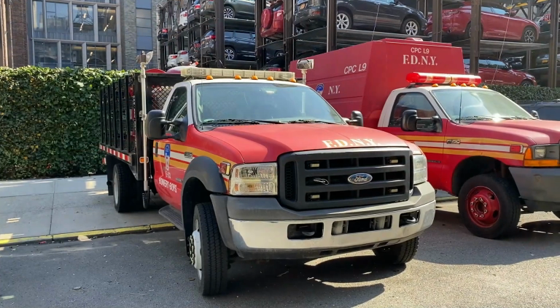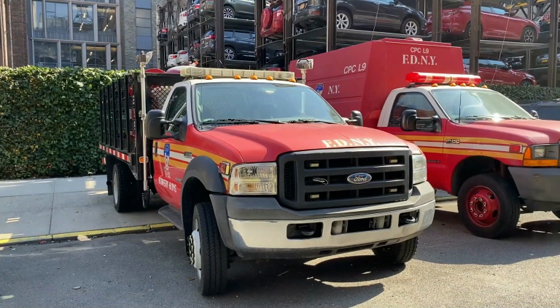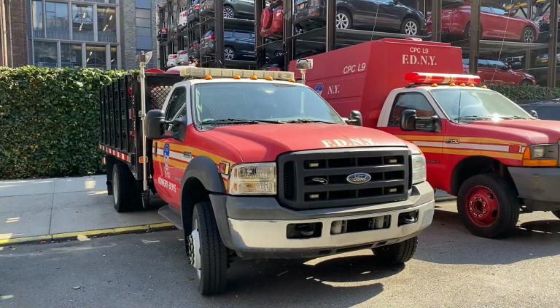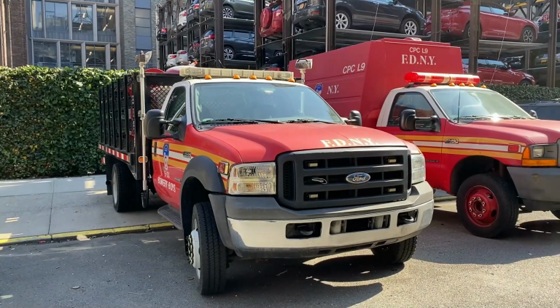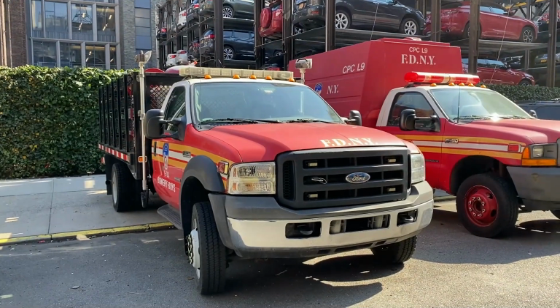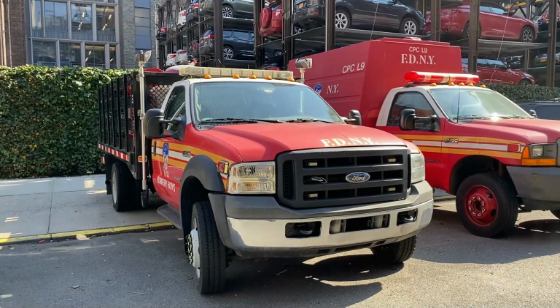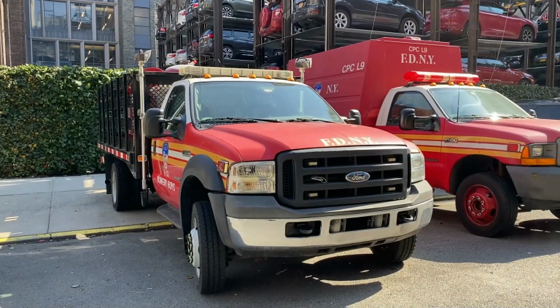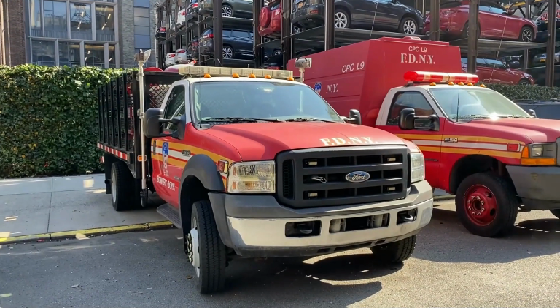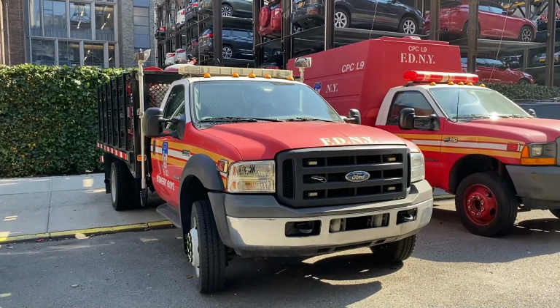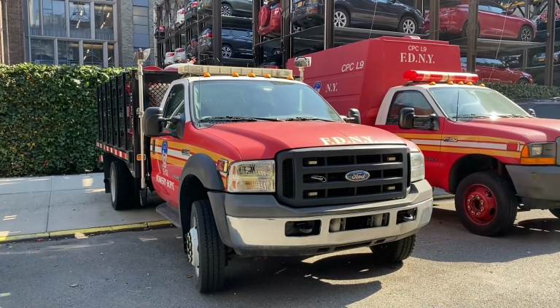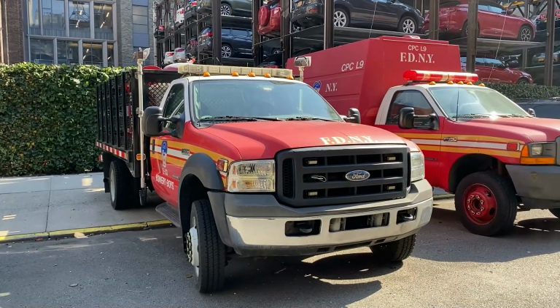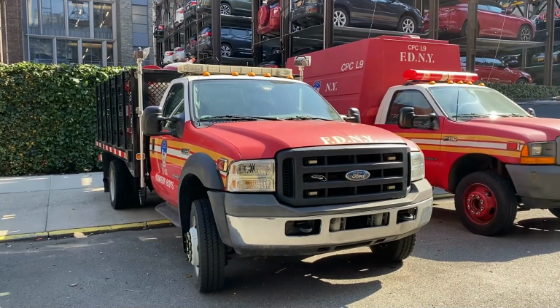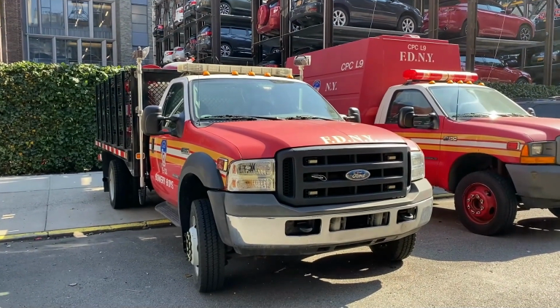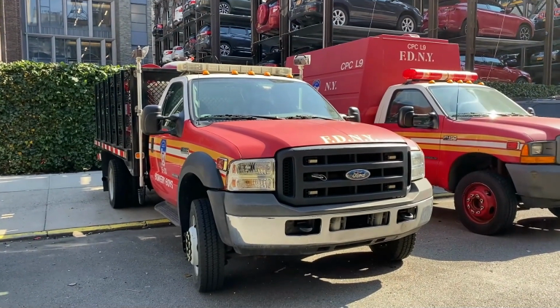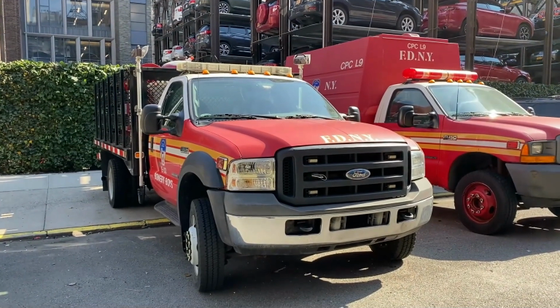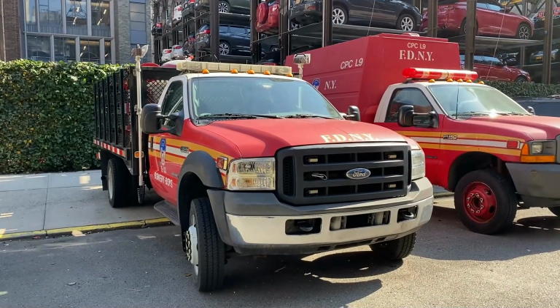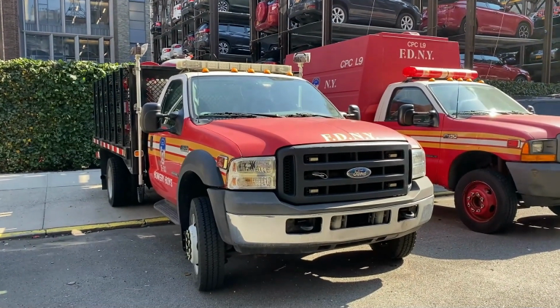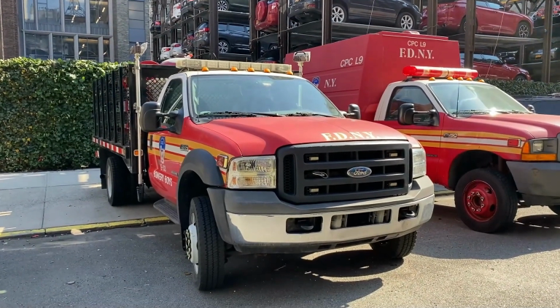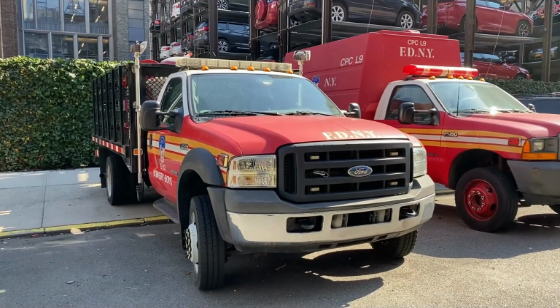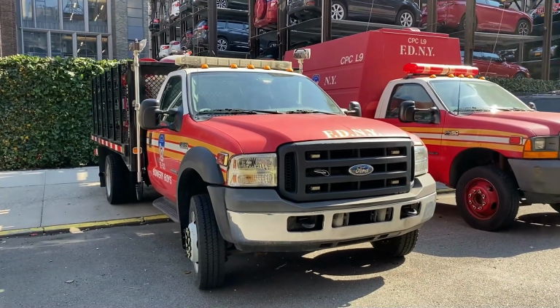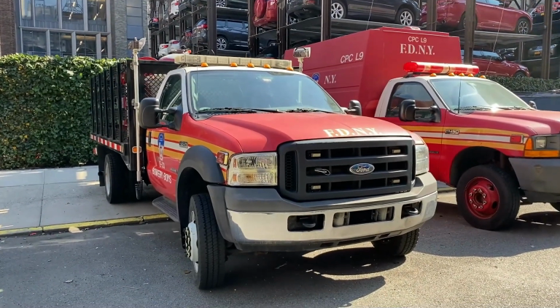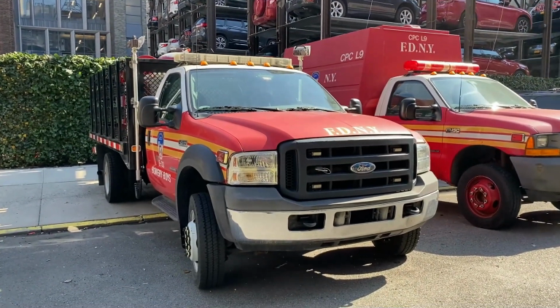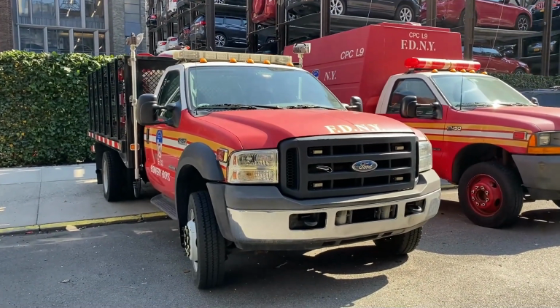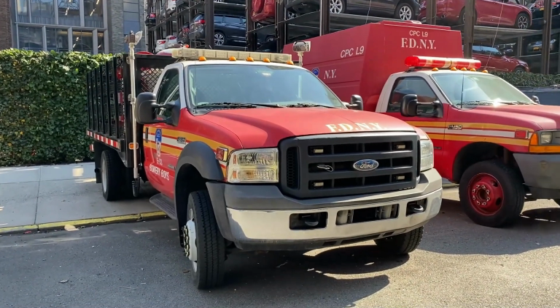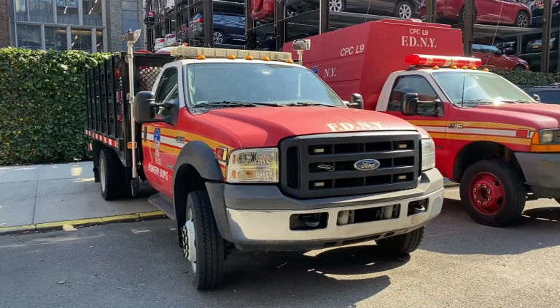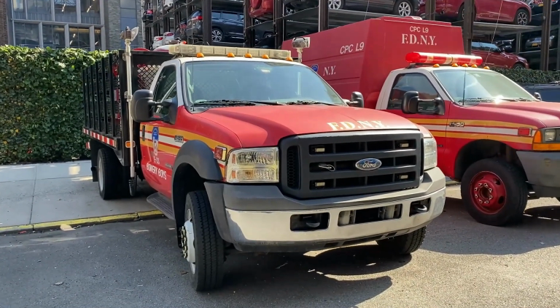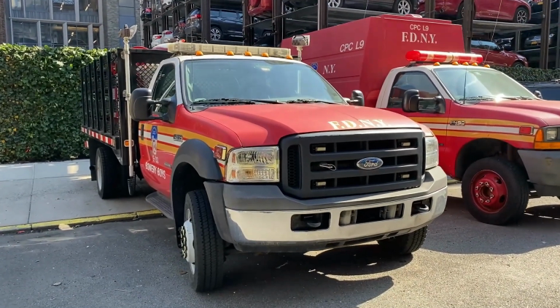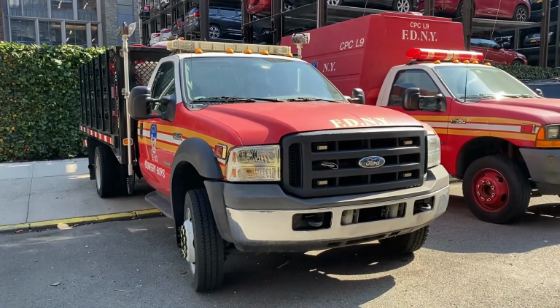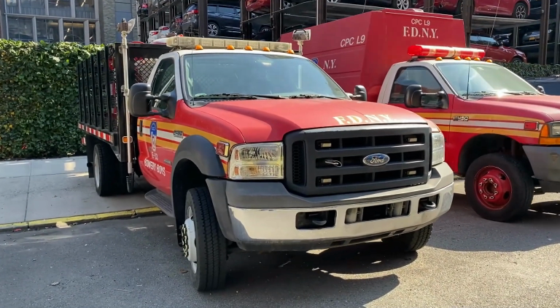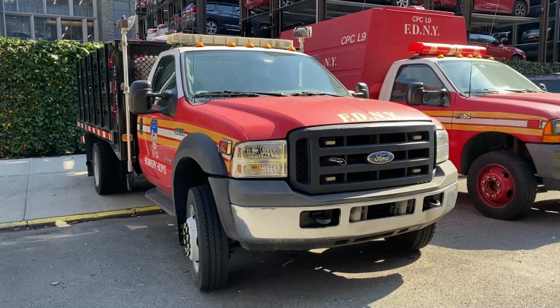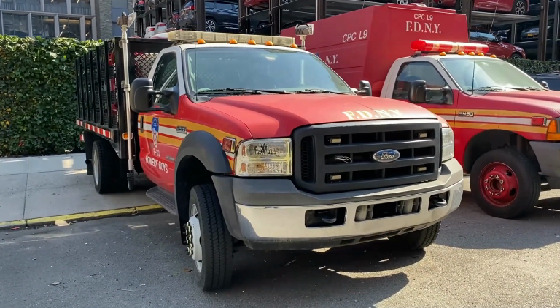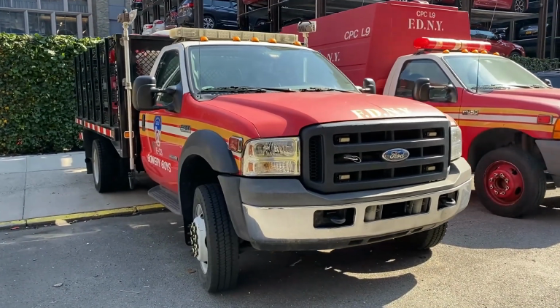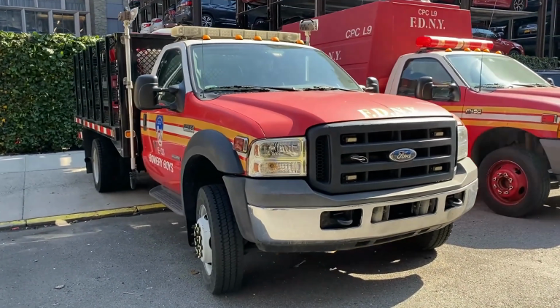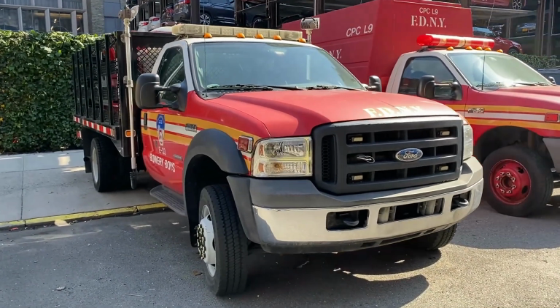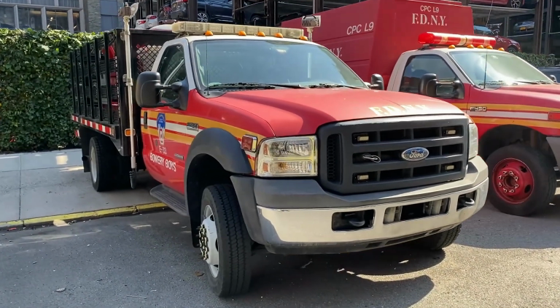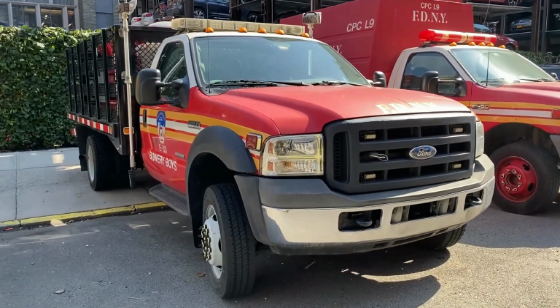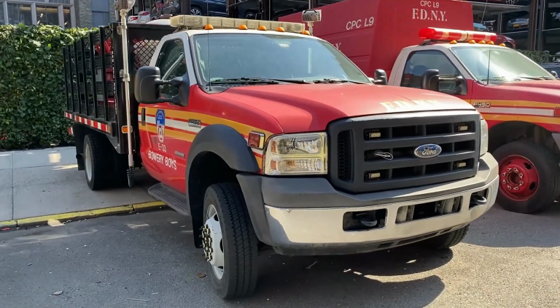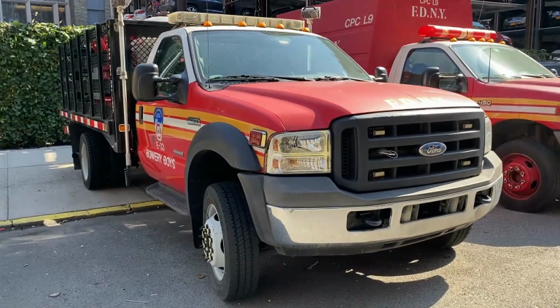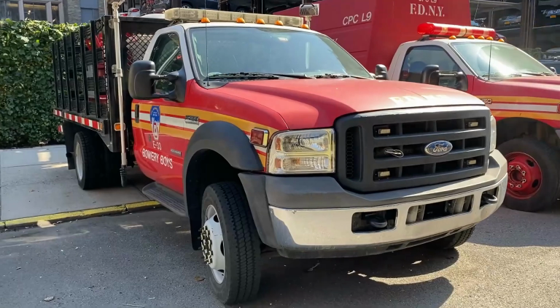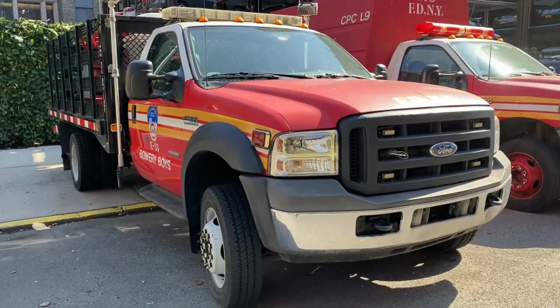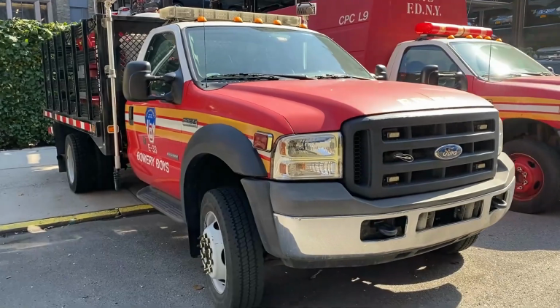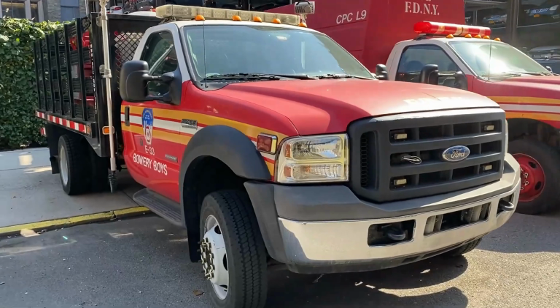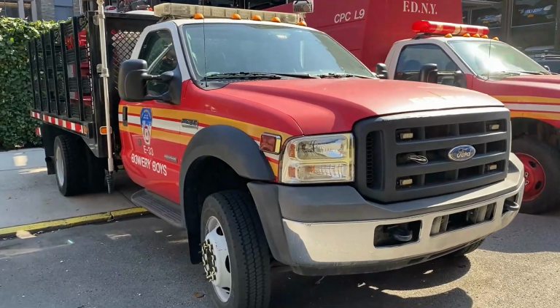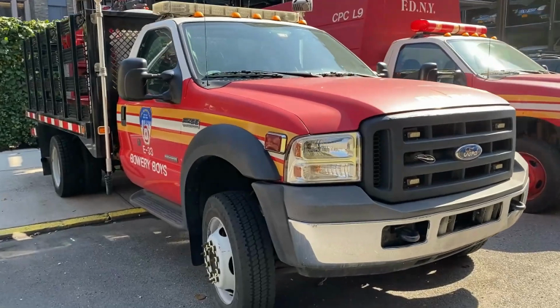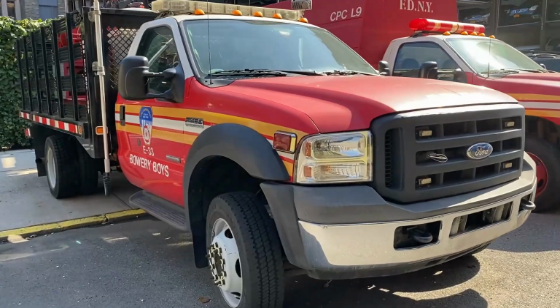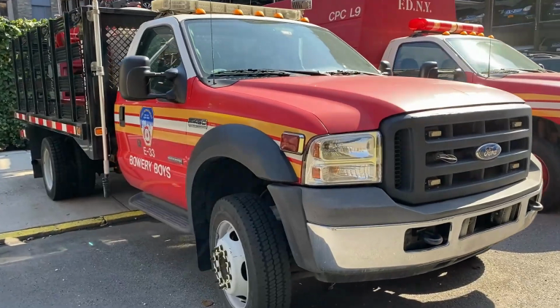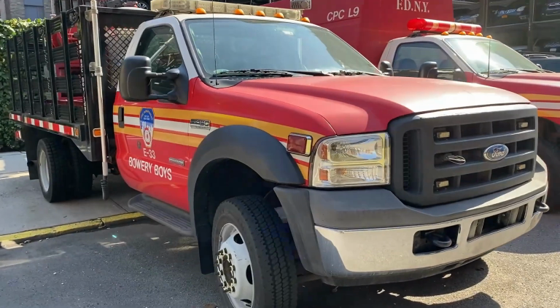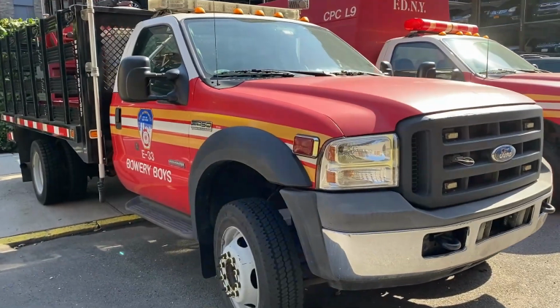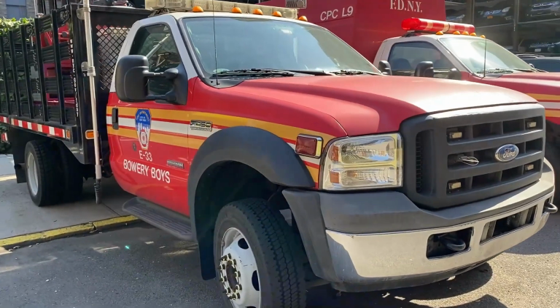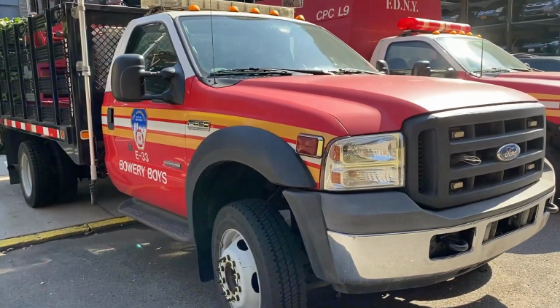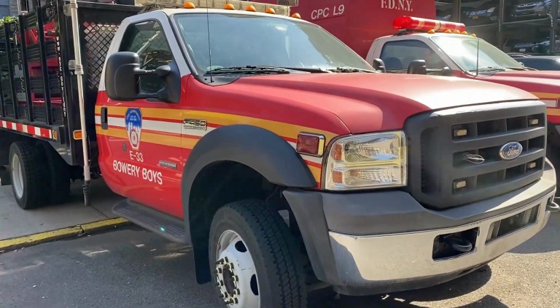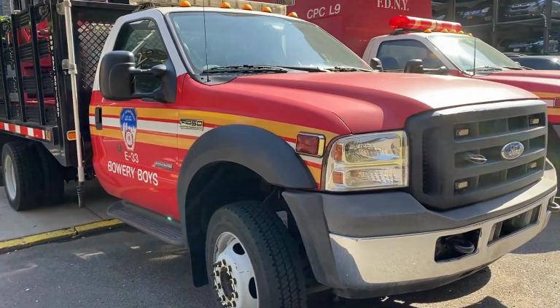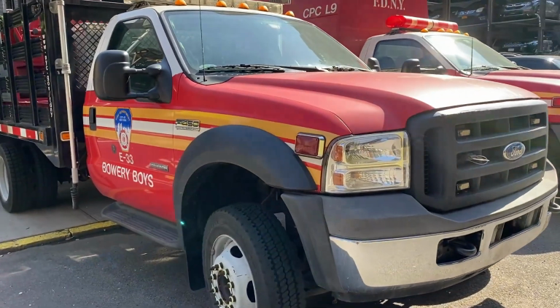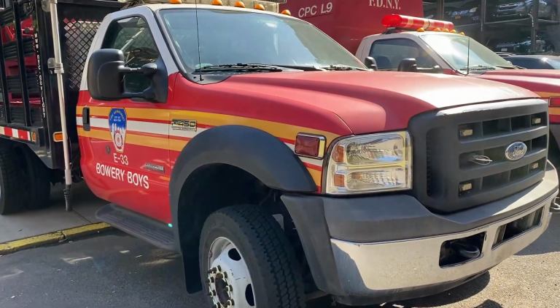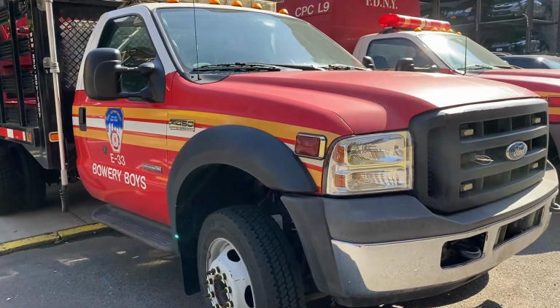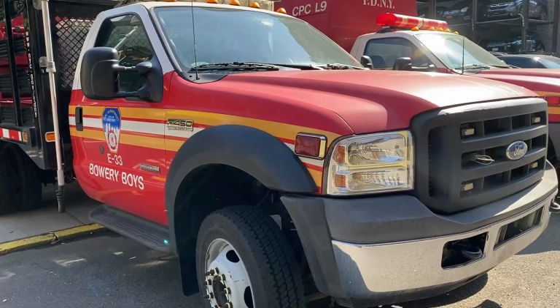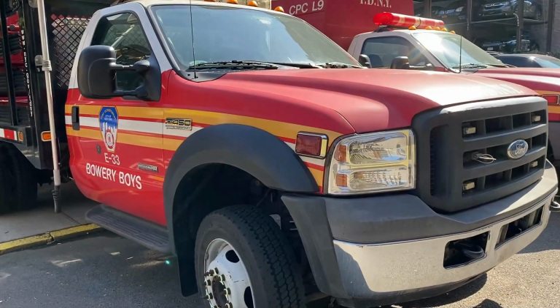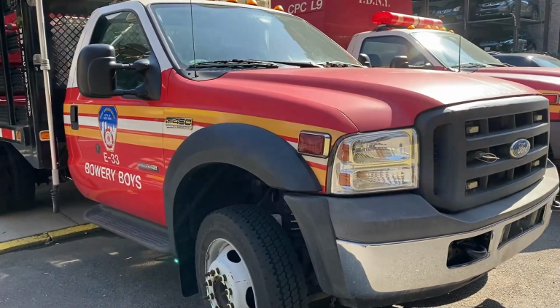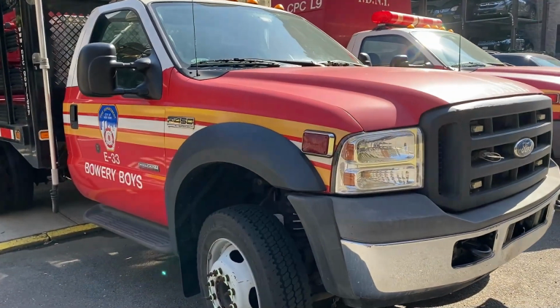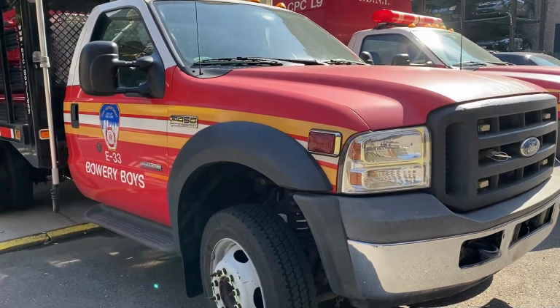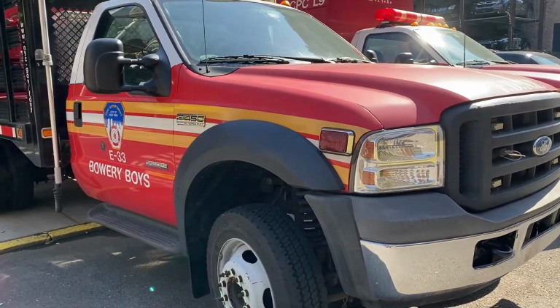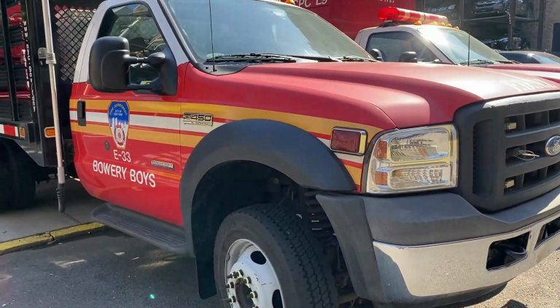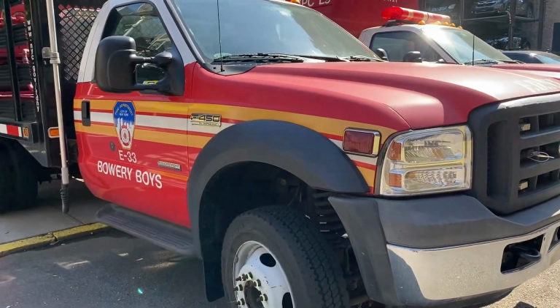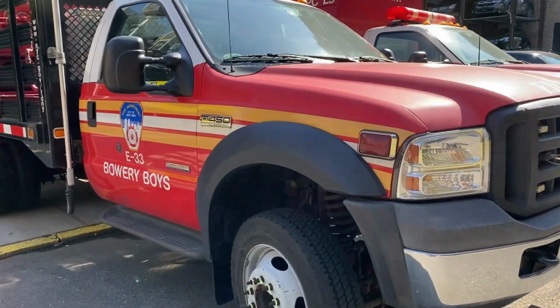Hey guys, welcome back to the channel. Today we are at Engine 33's quarters in Manhattan and we're going to be taking a look at the Purple K unit.